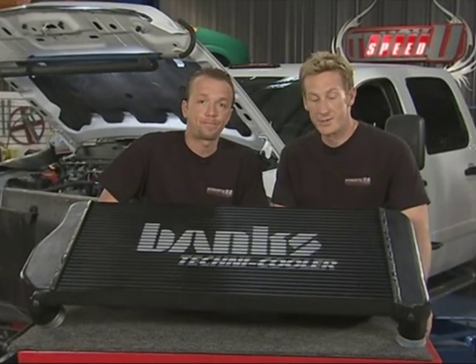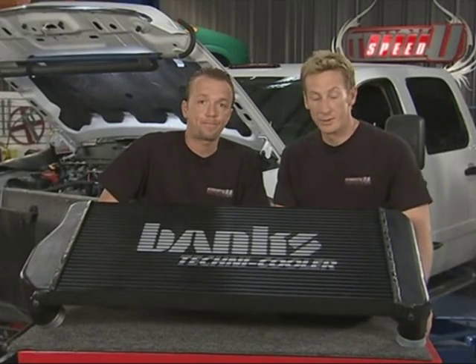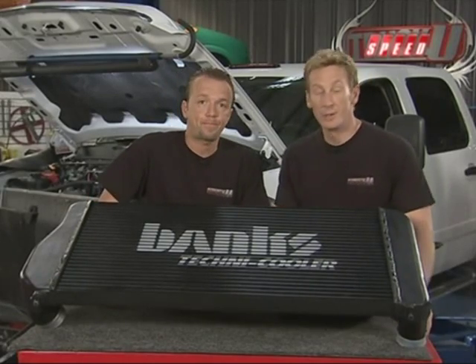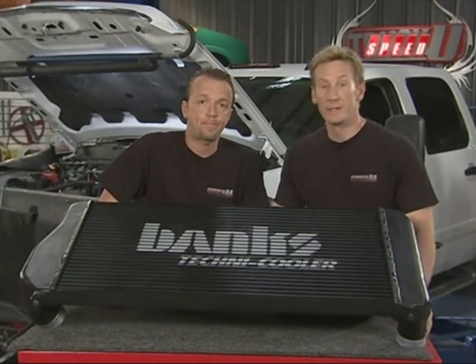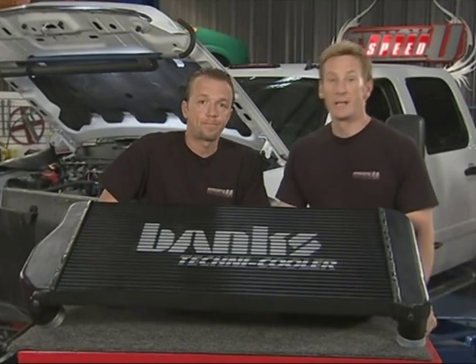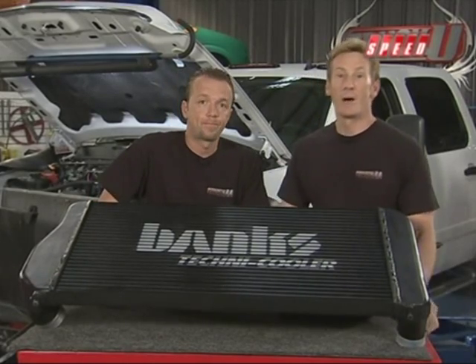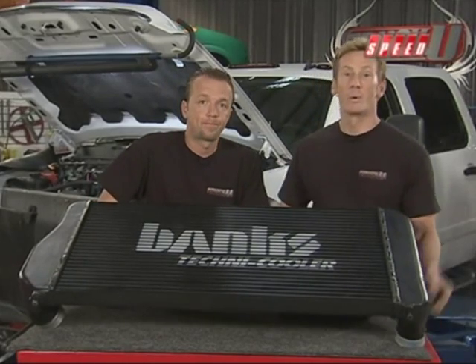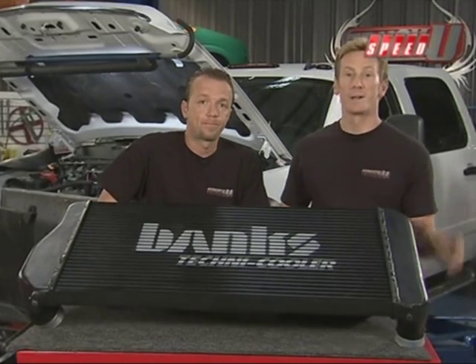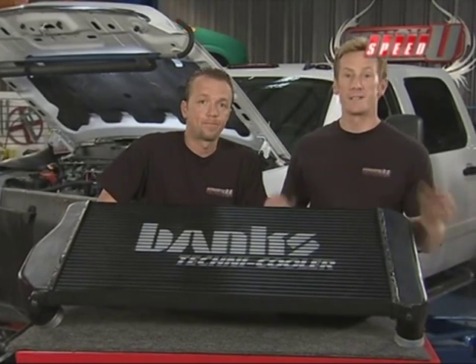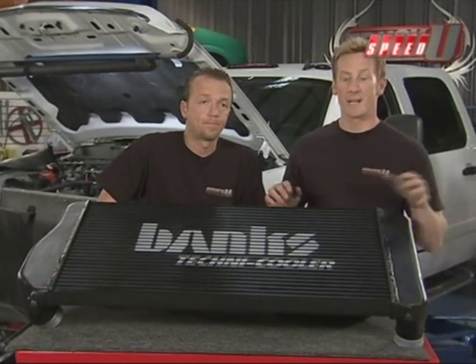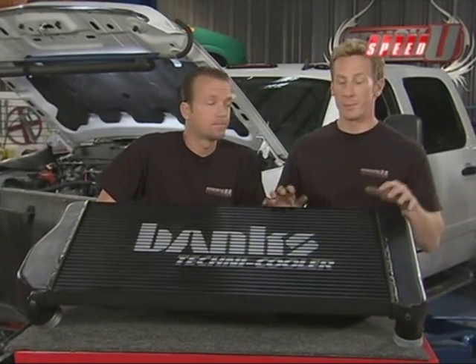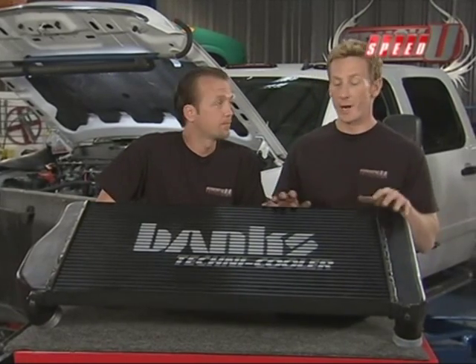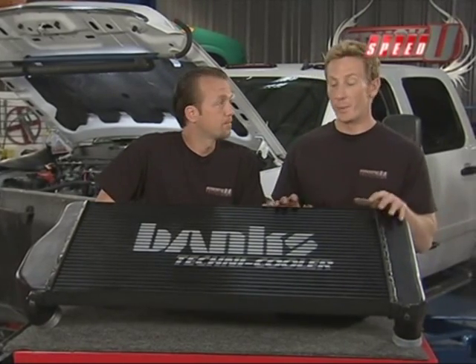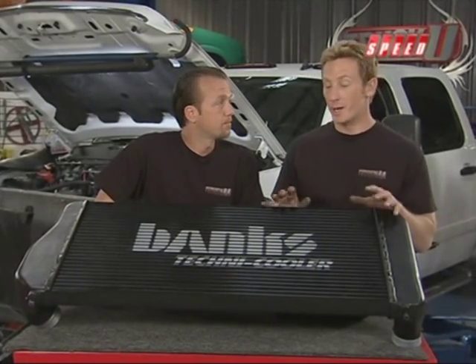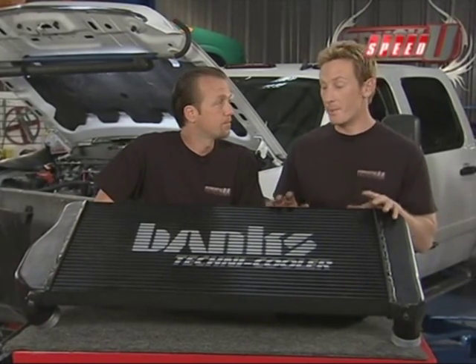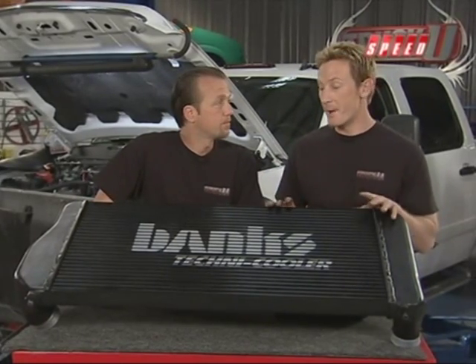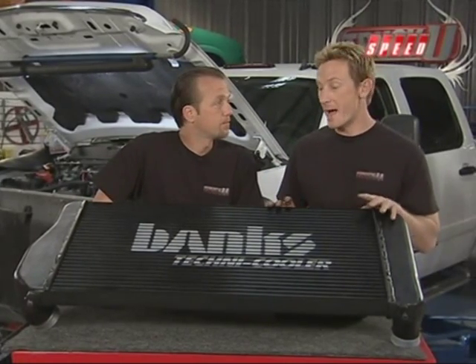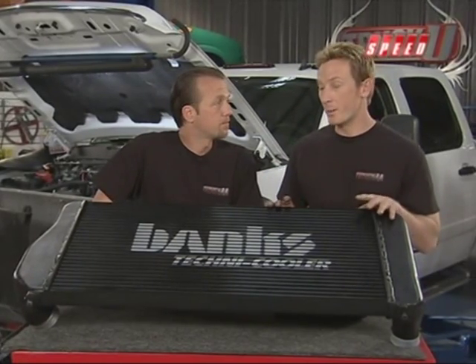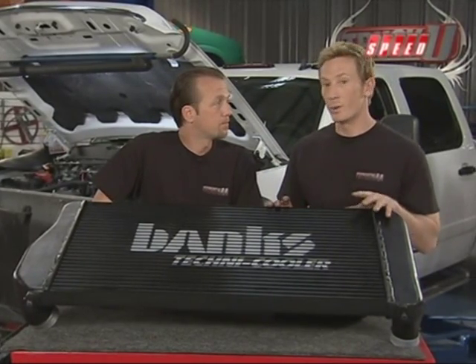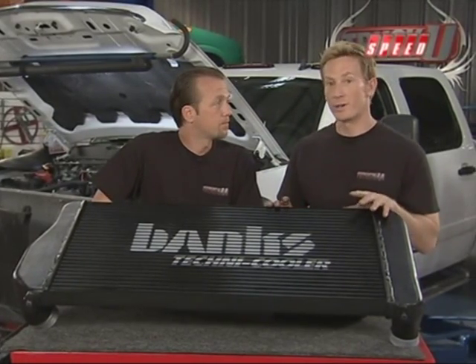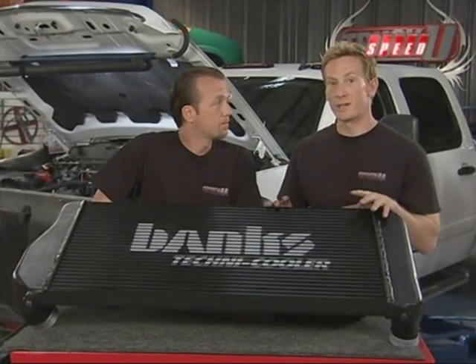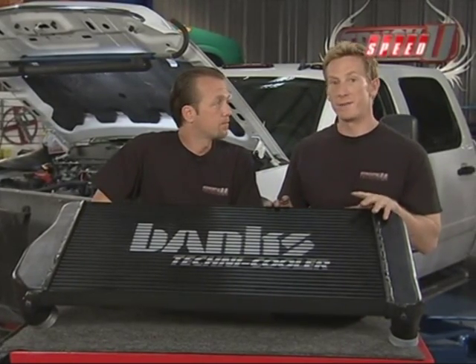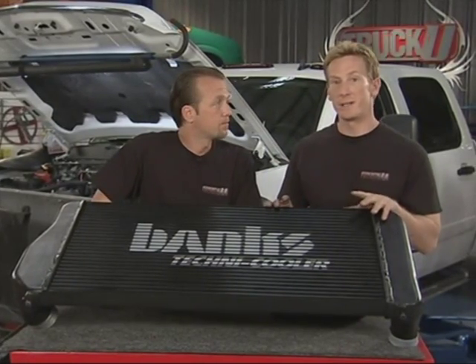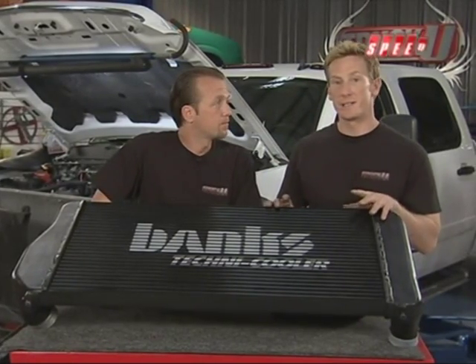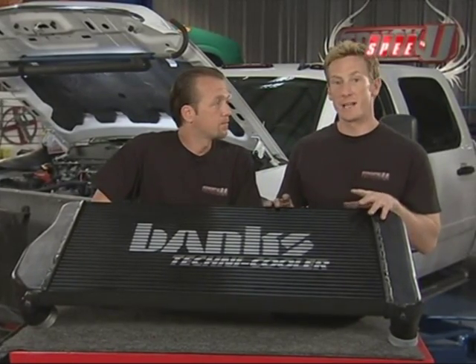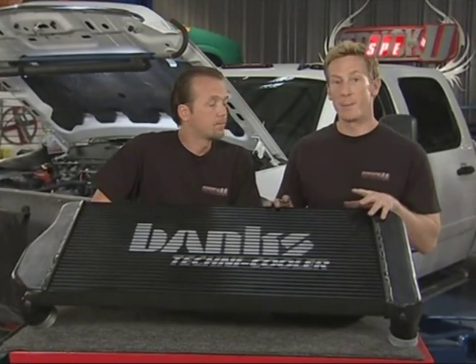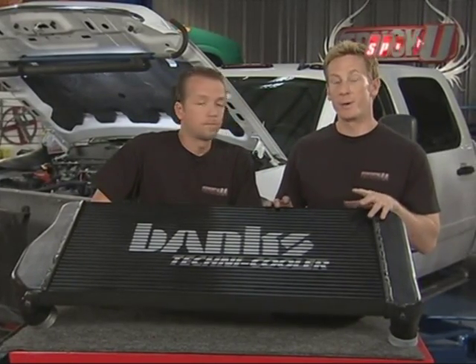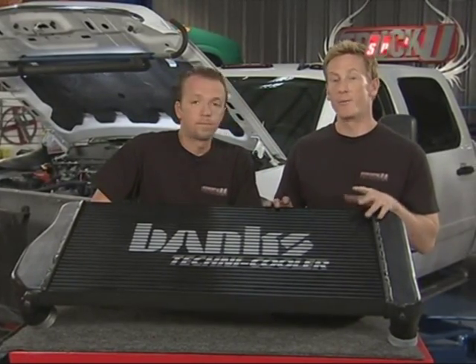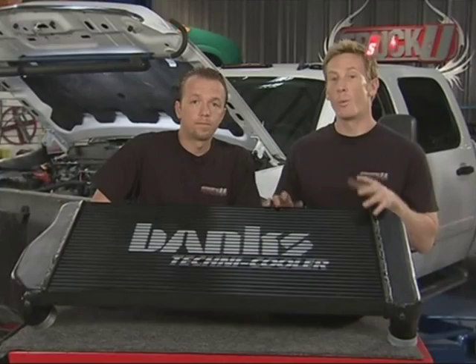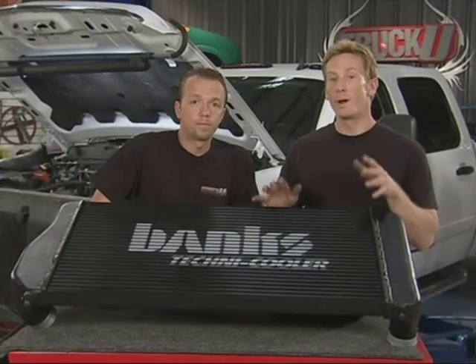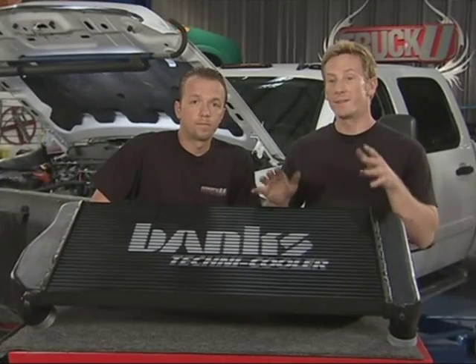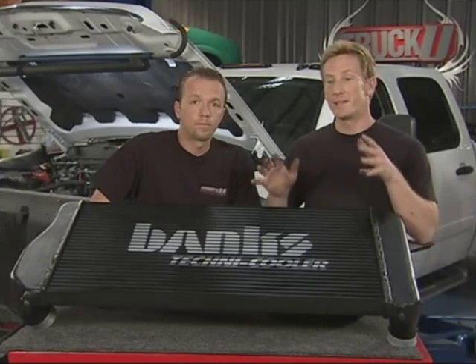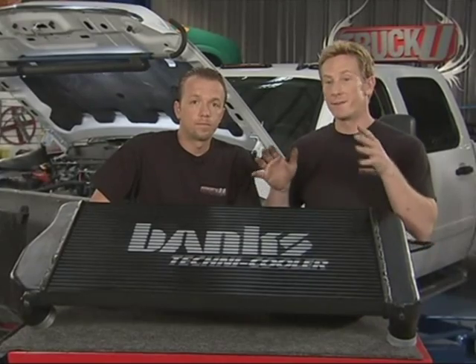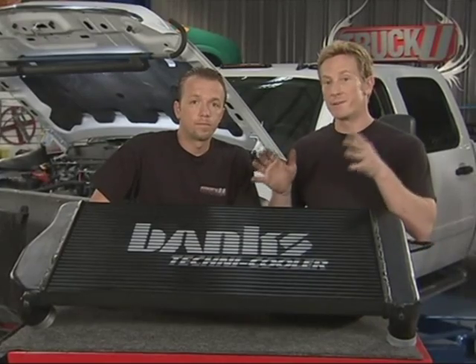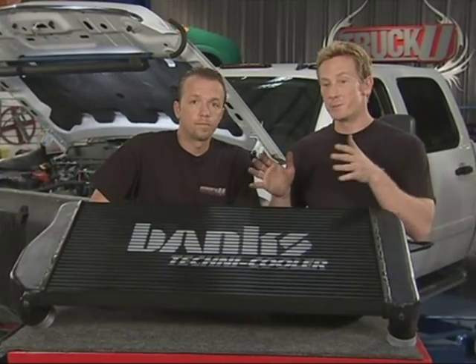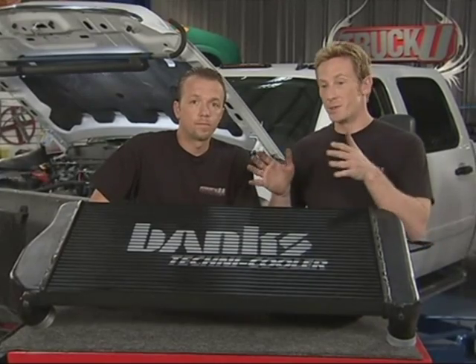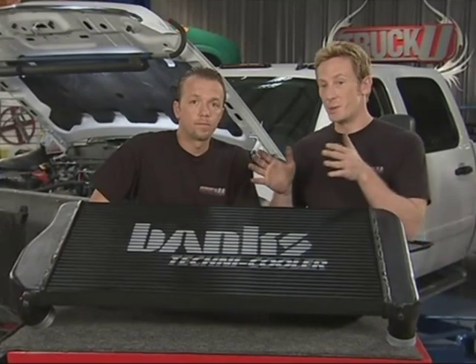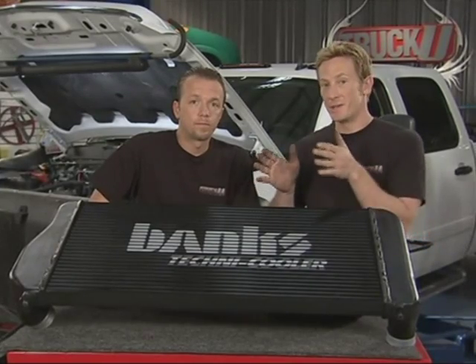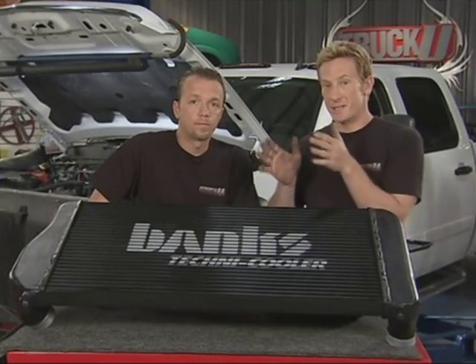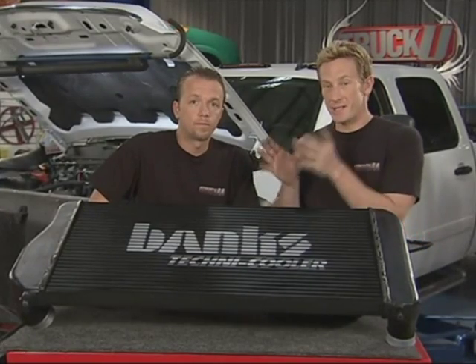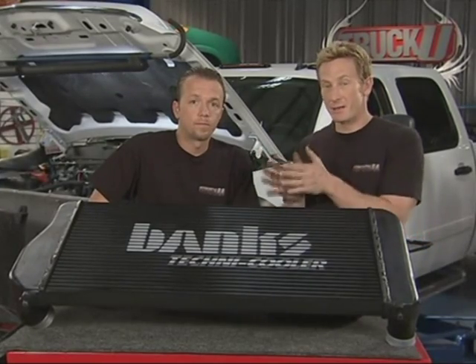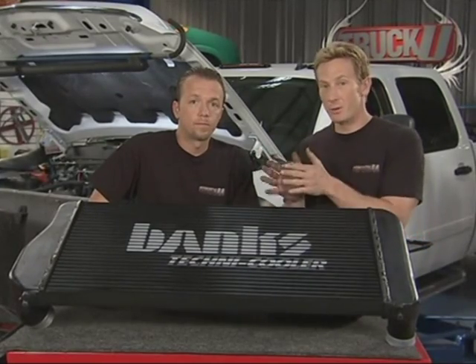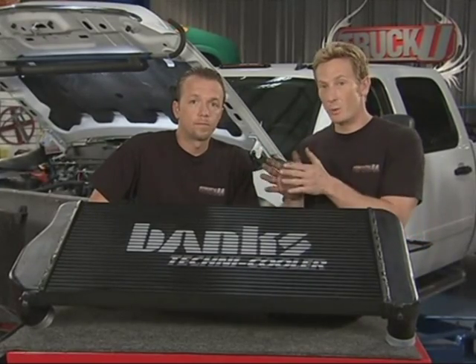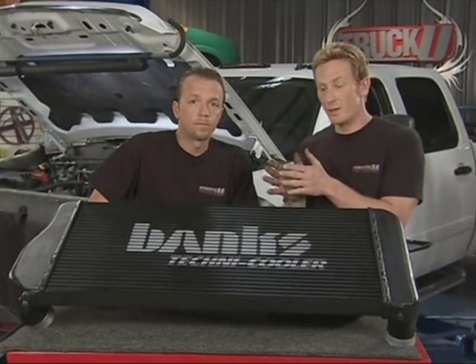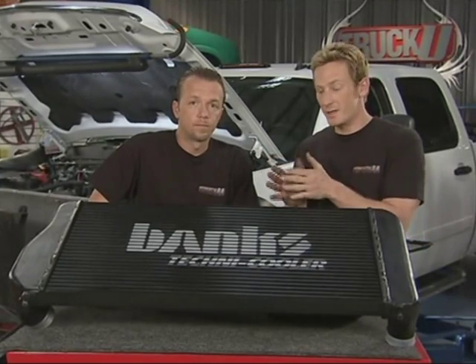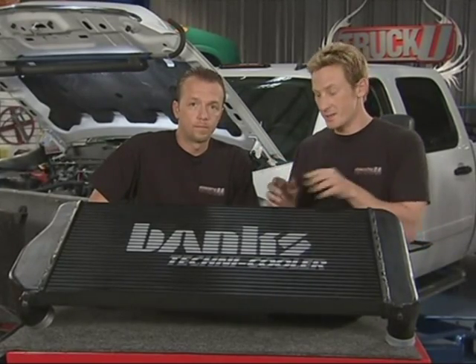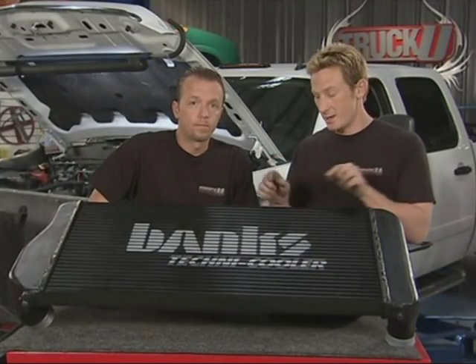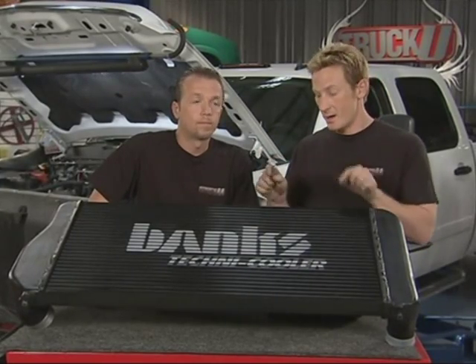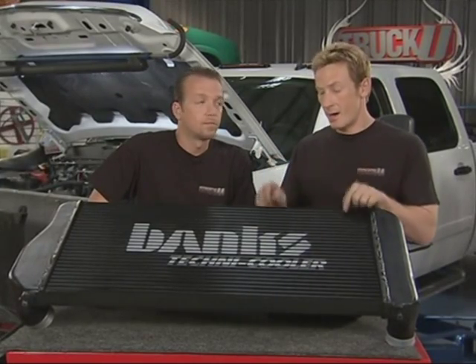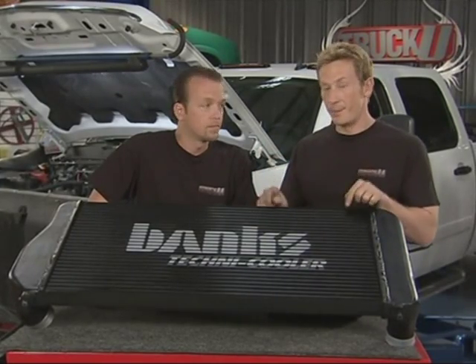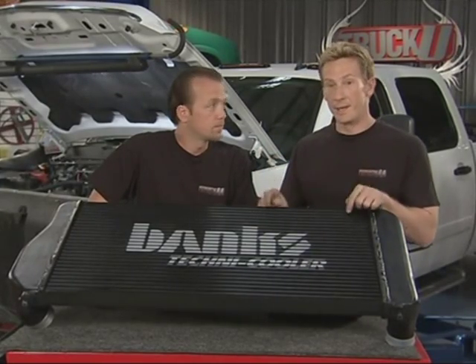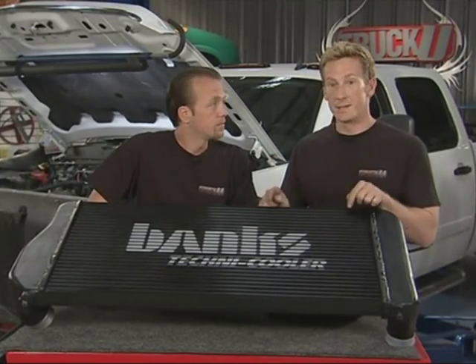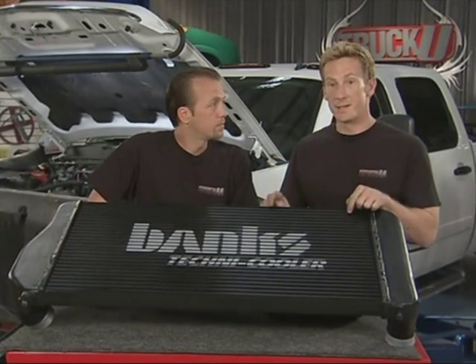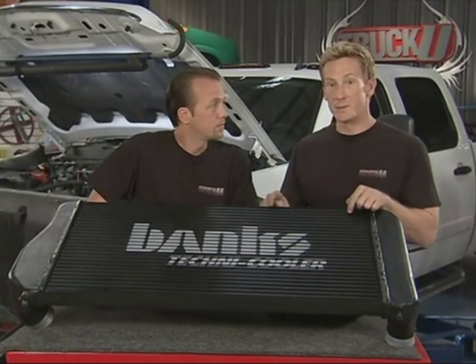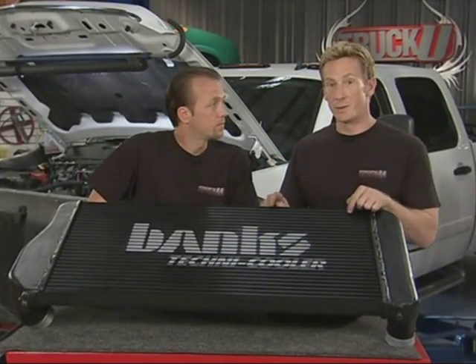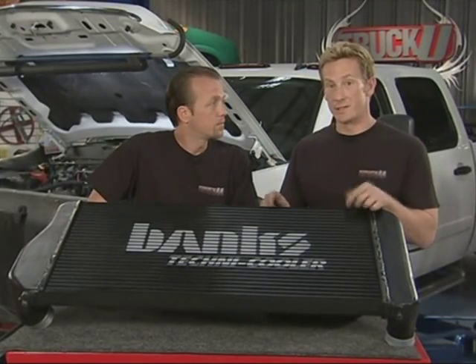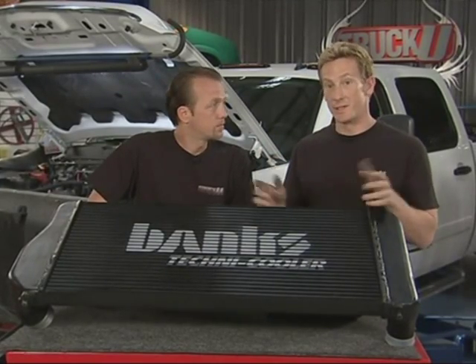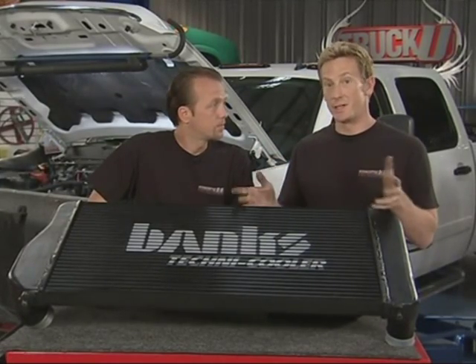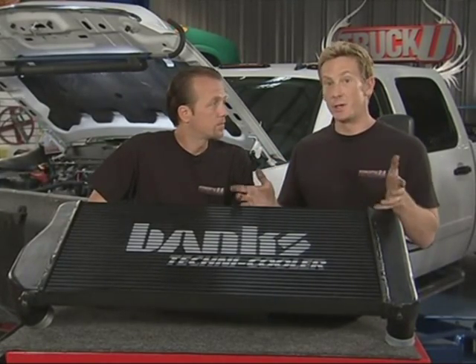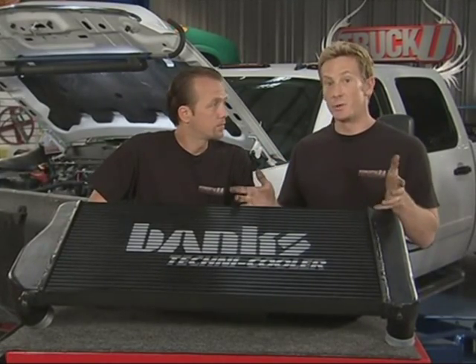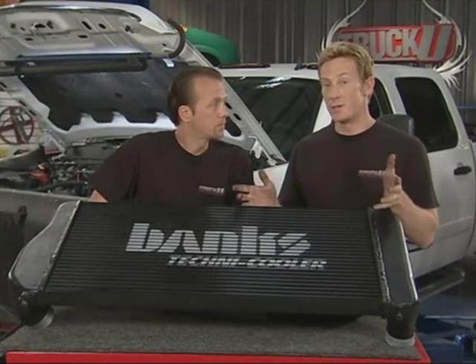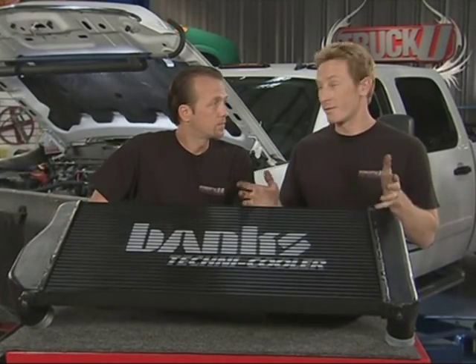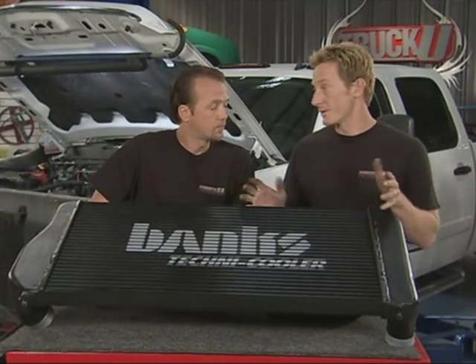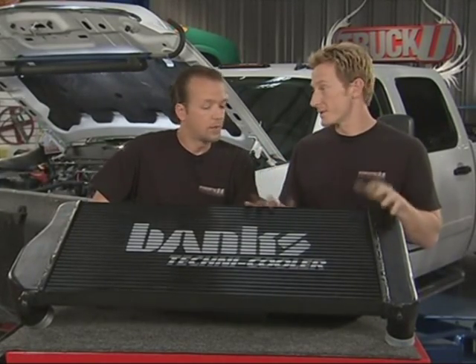We're going to take a break. When we come back, we're going to give you an example of the difference between the standard intercooler up against this one. It's a huge difference.